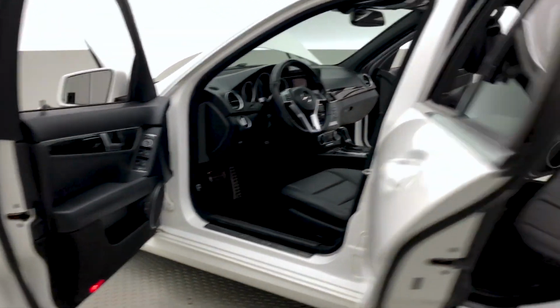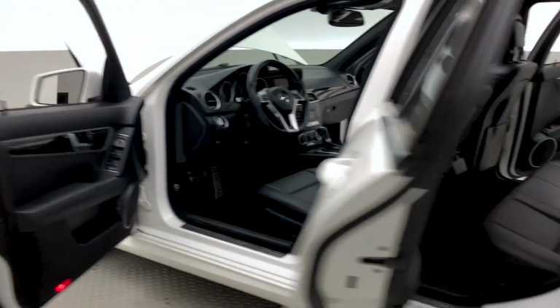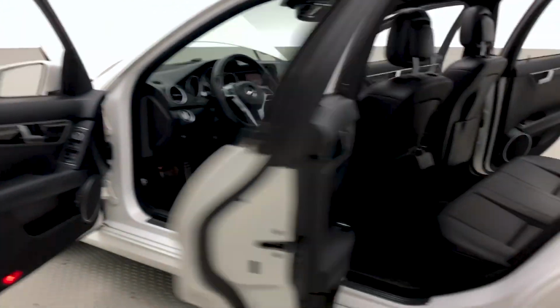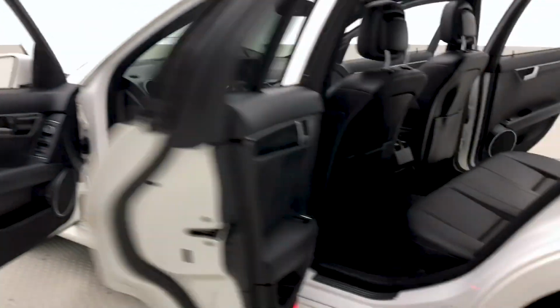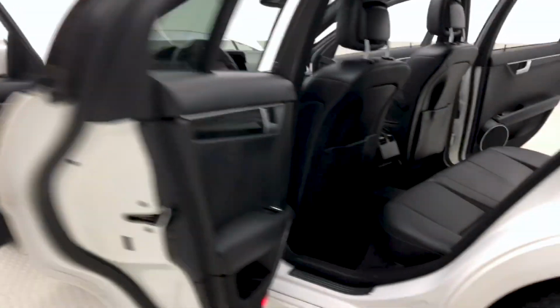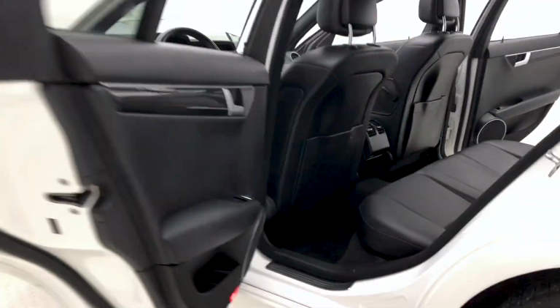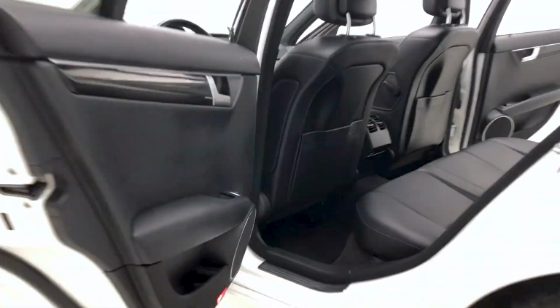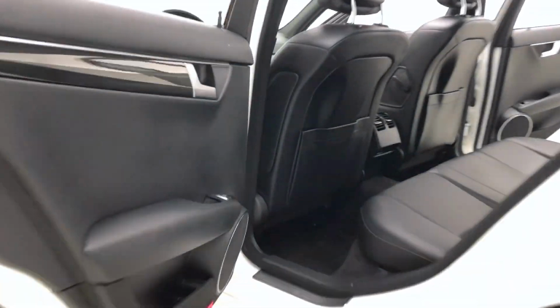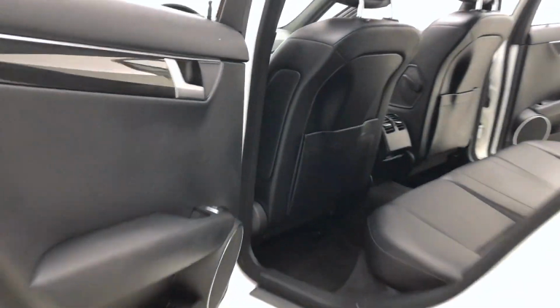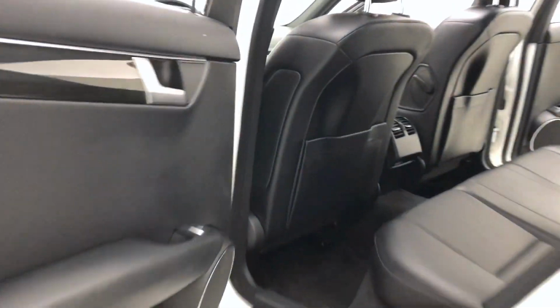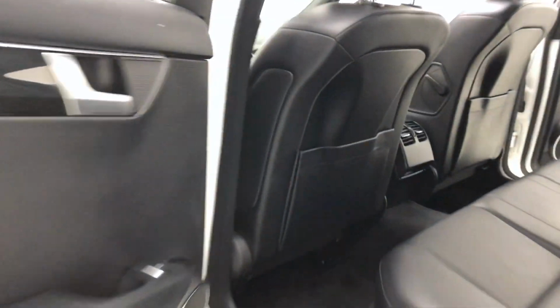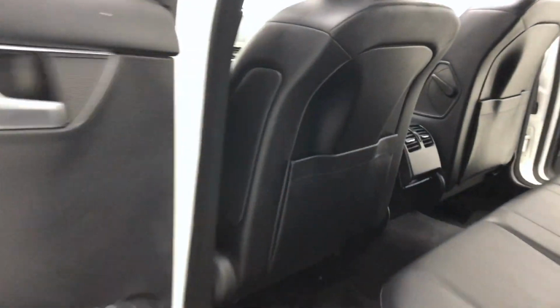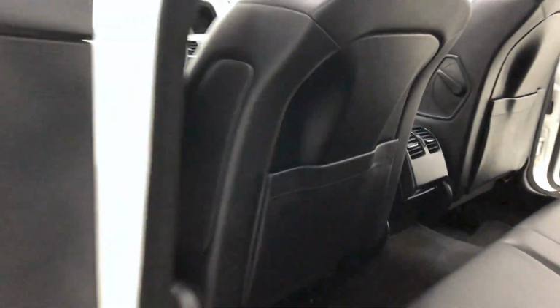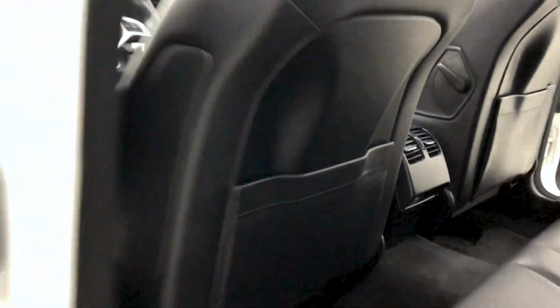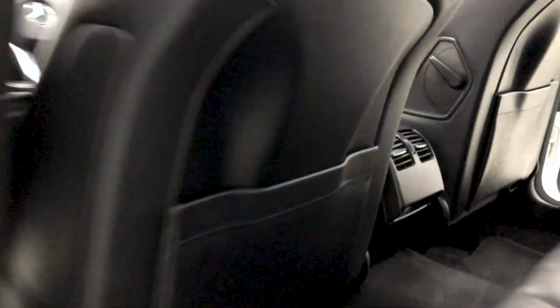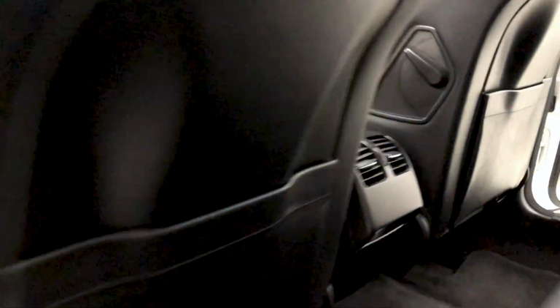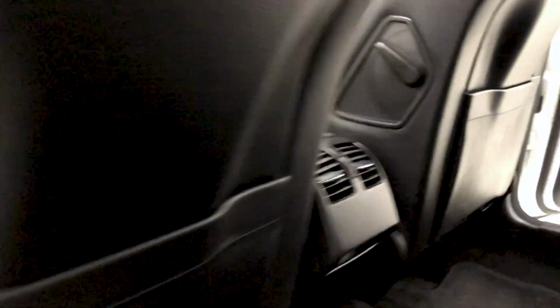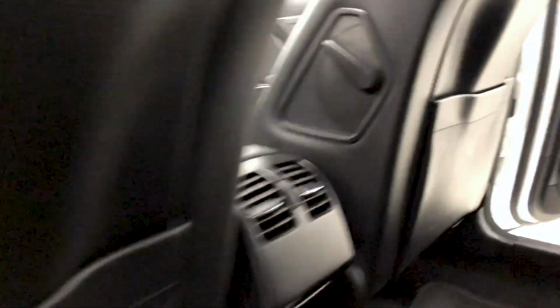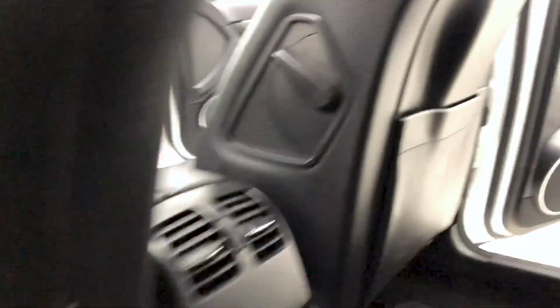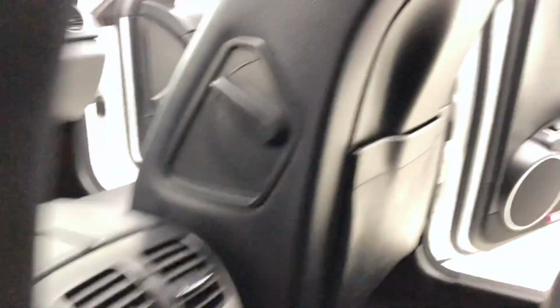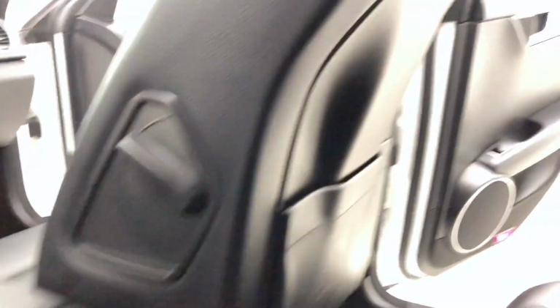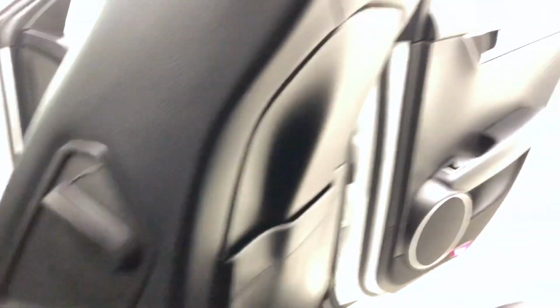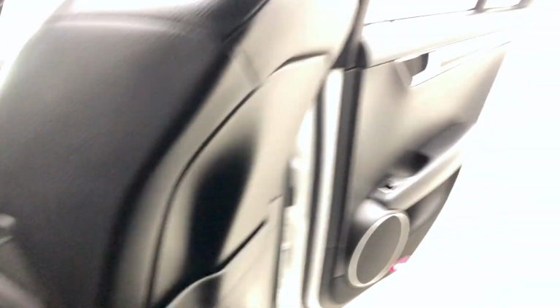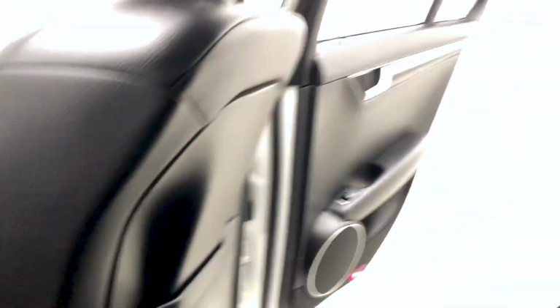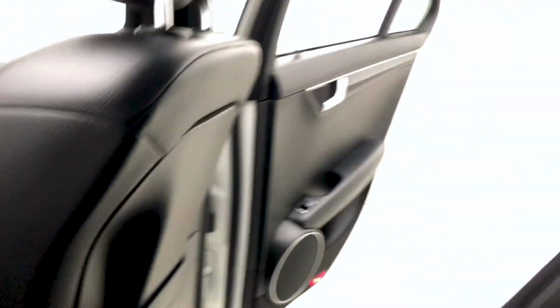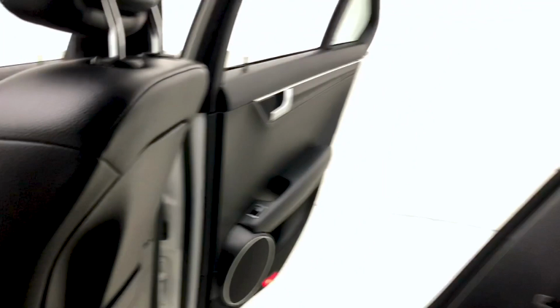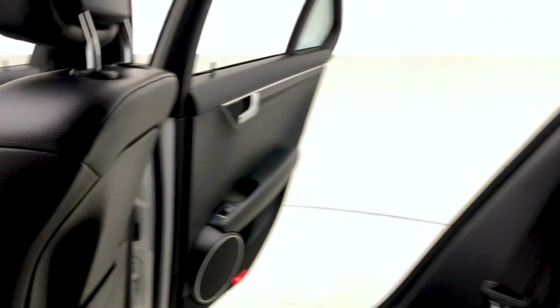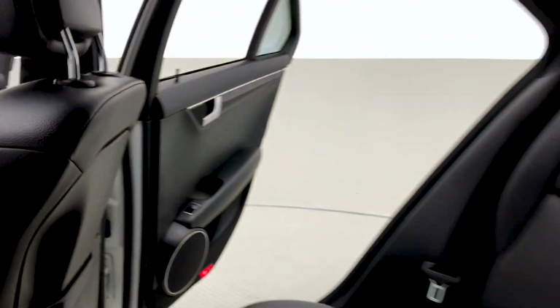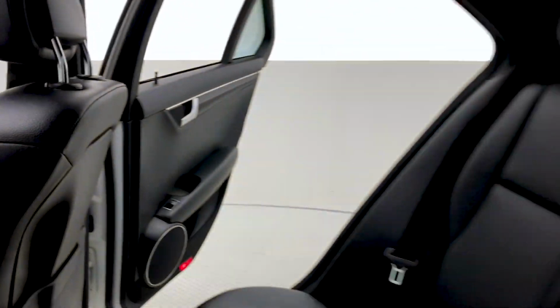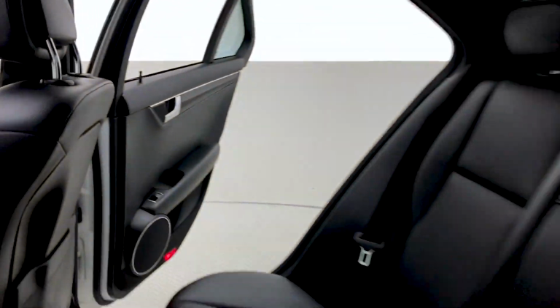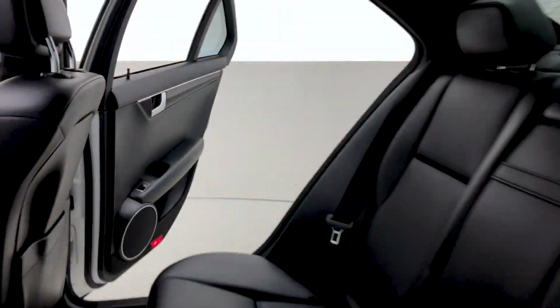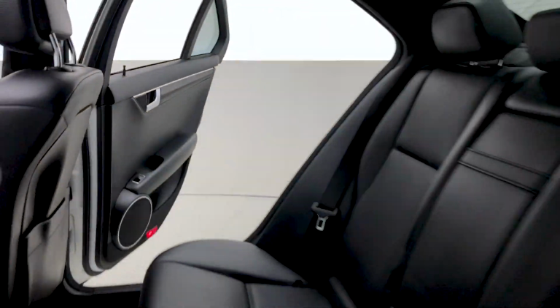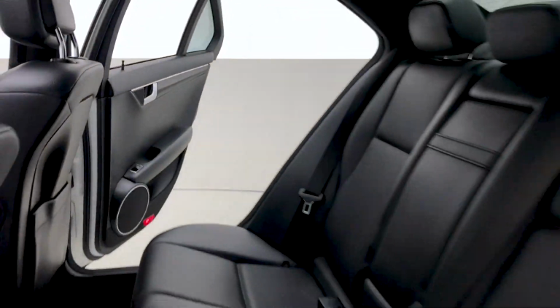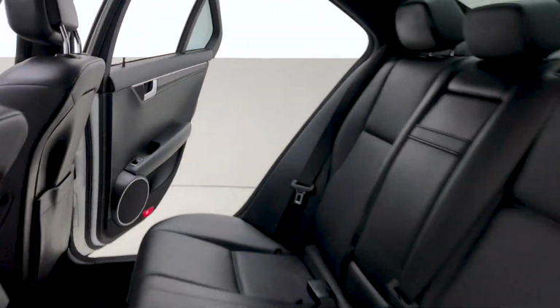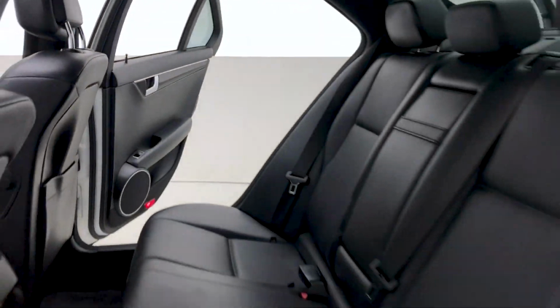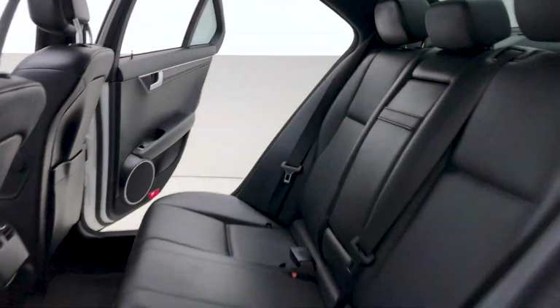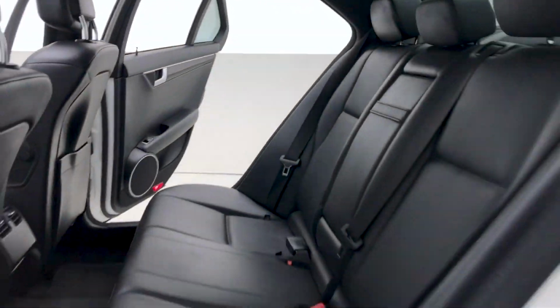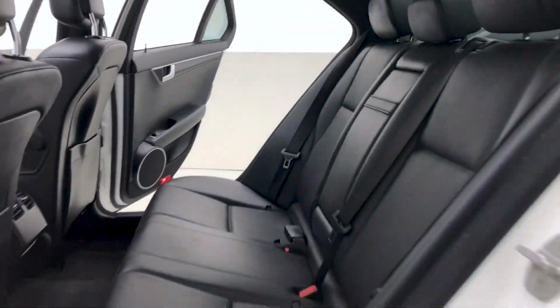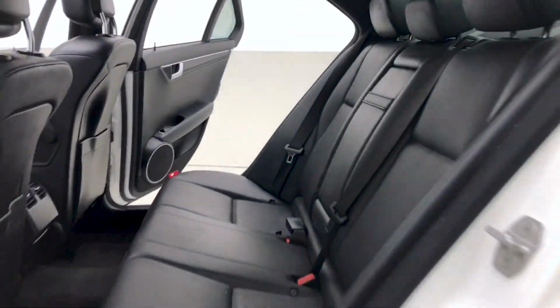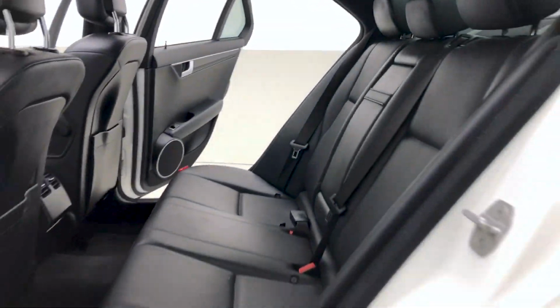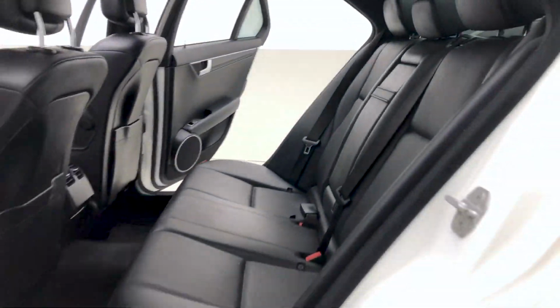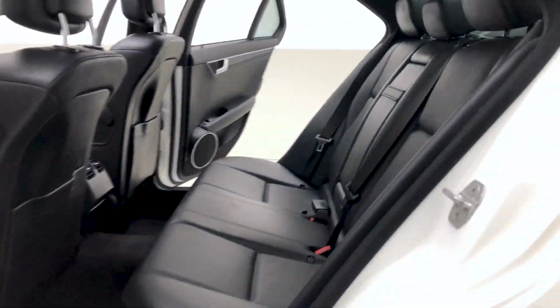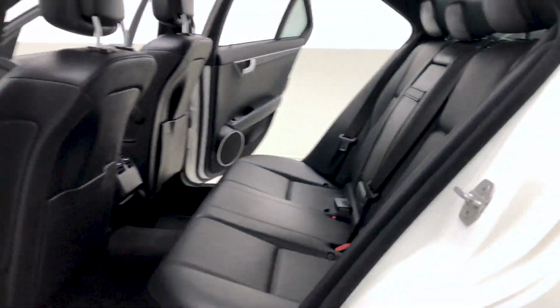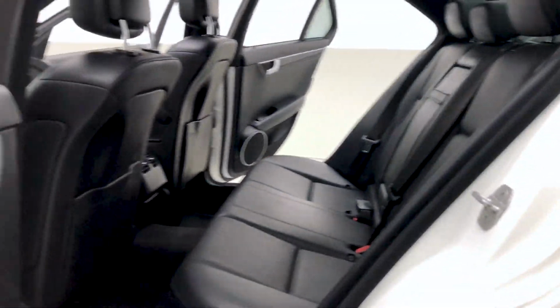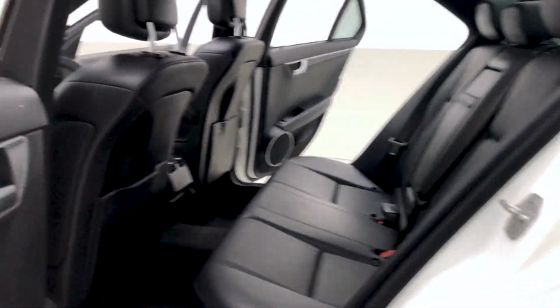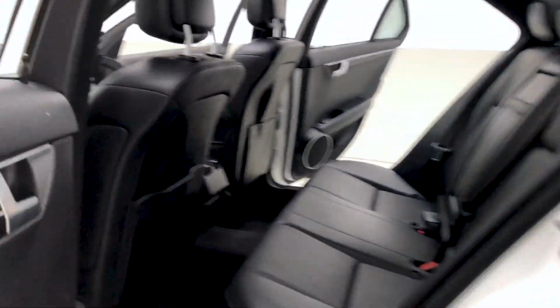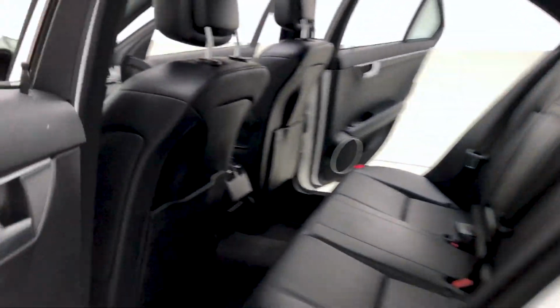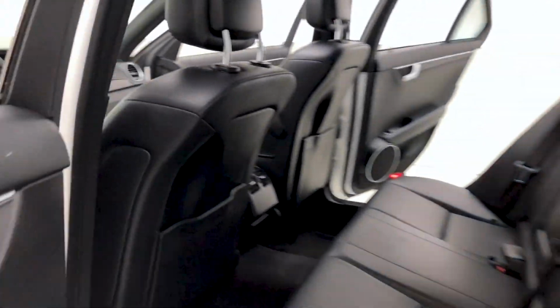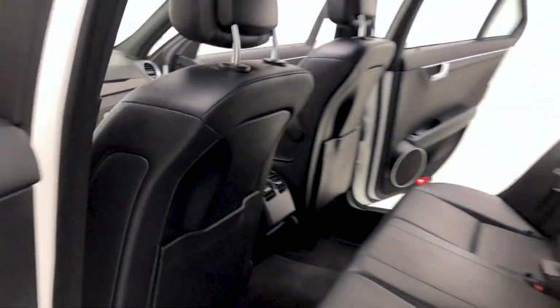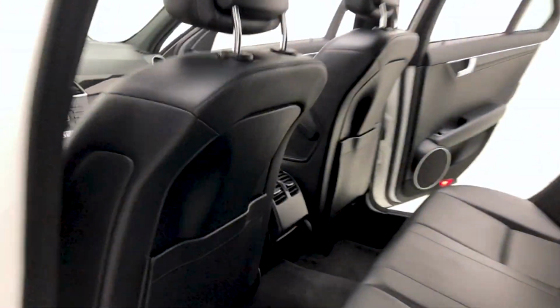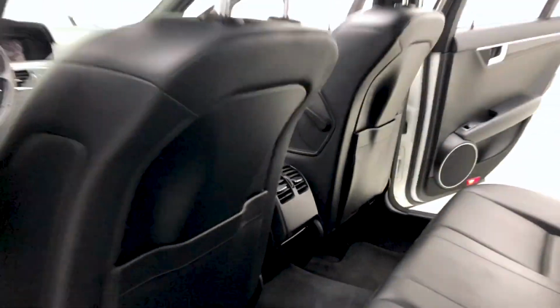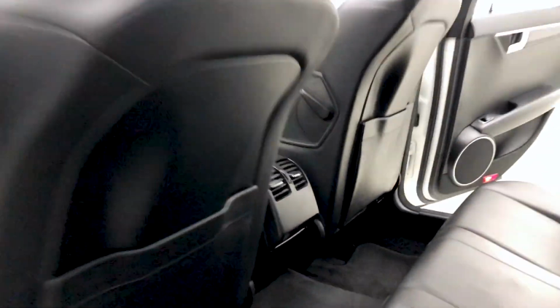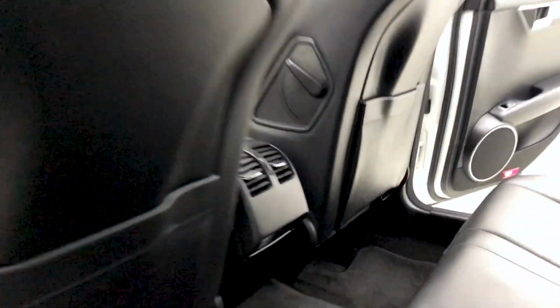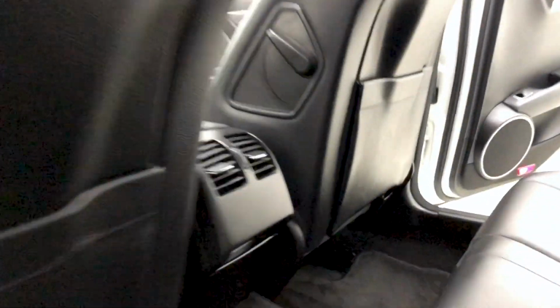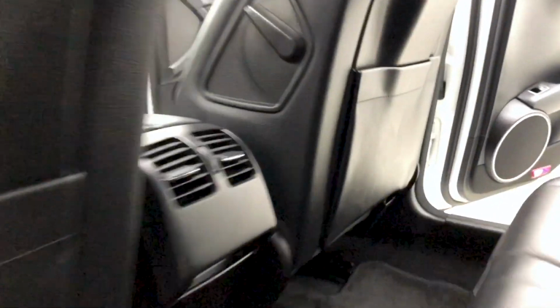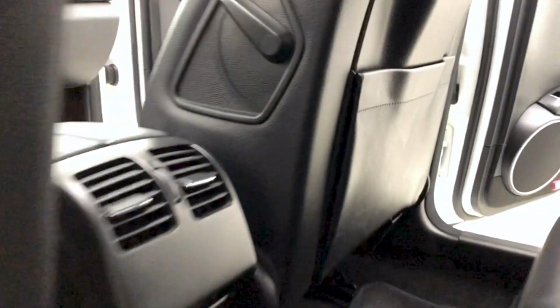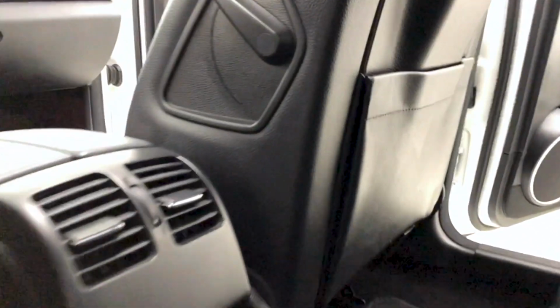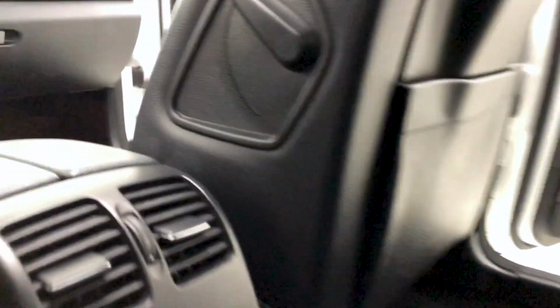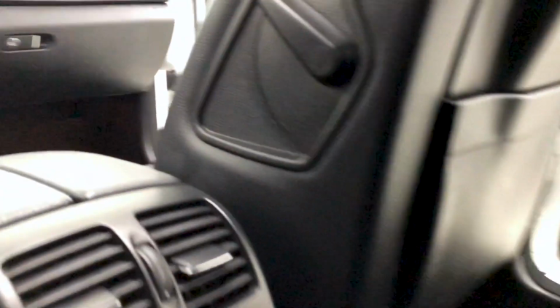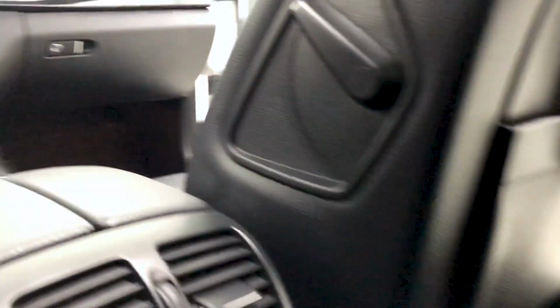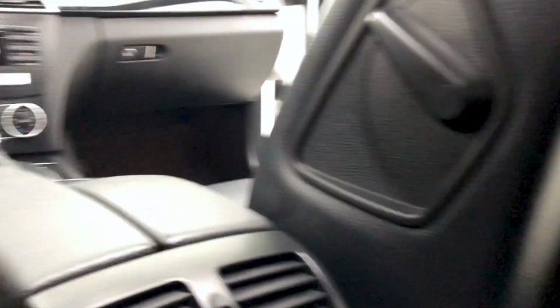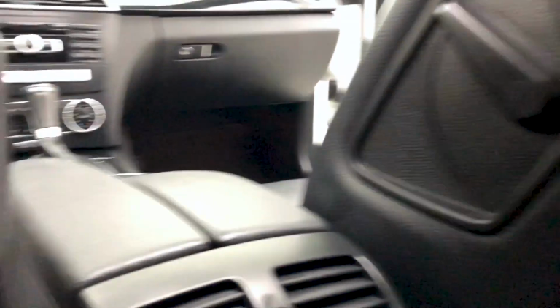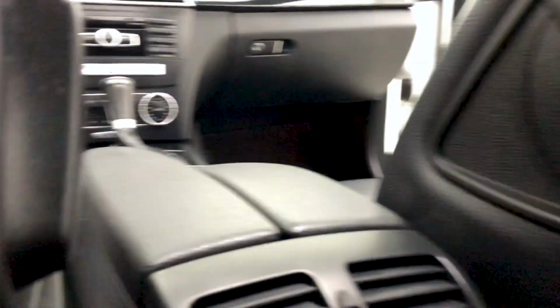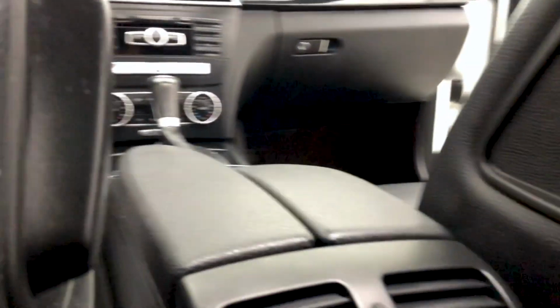On now to the back — there are pockets on the back of the front seats for additional storage, and you can fit up to five passengers comfortably in this Mercedes-Benz.